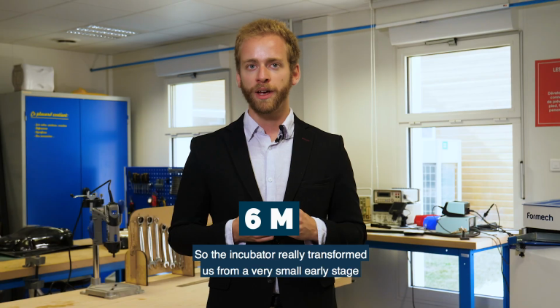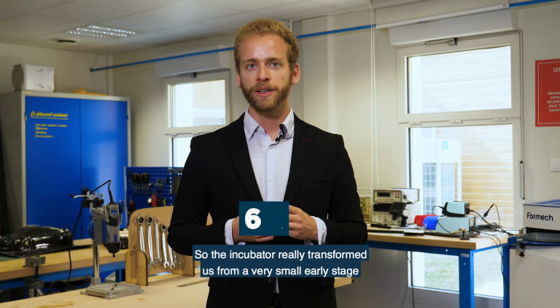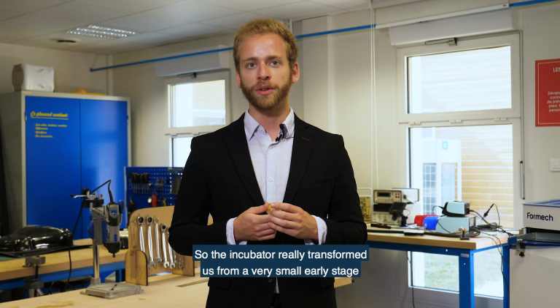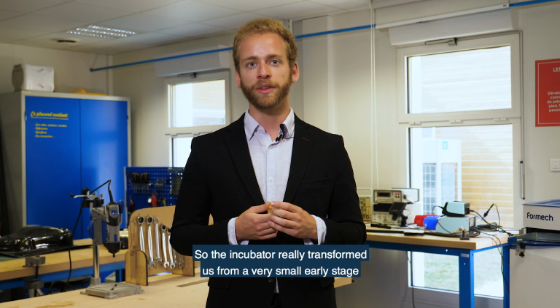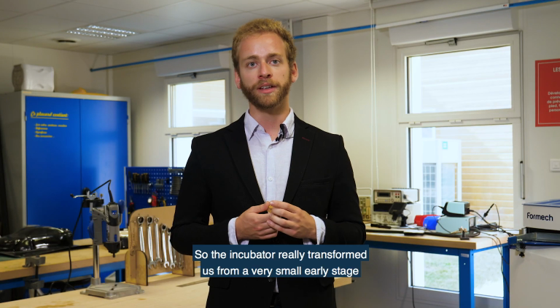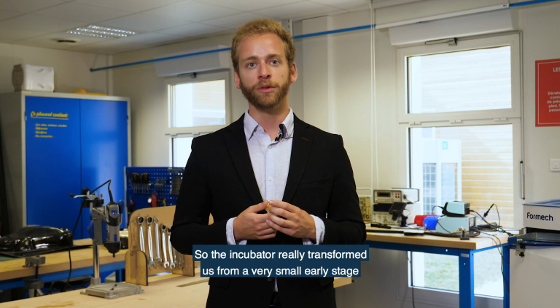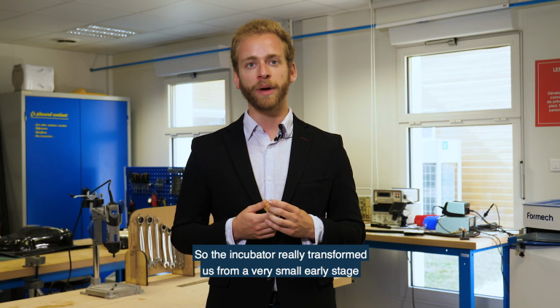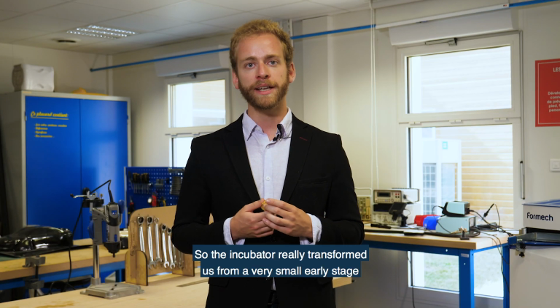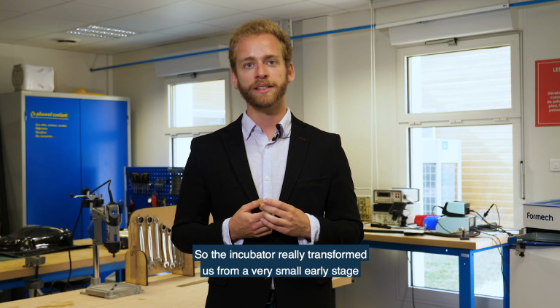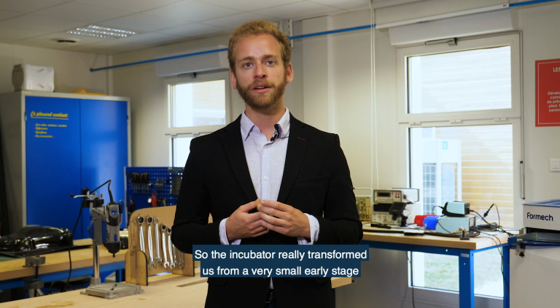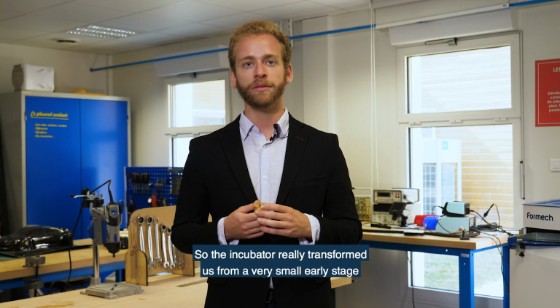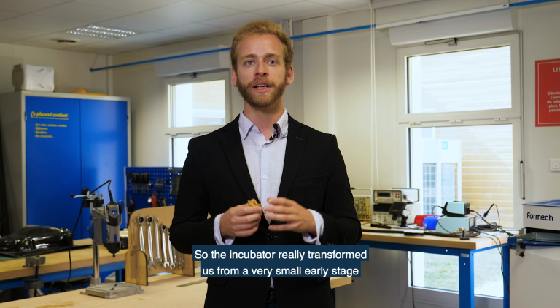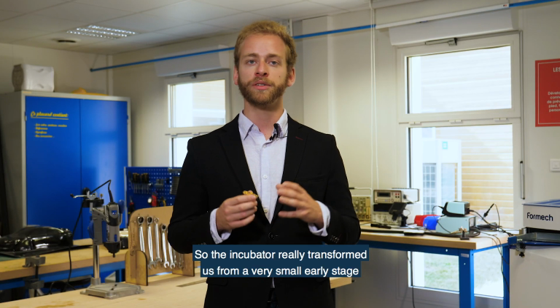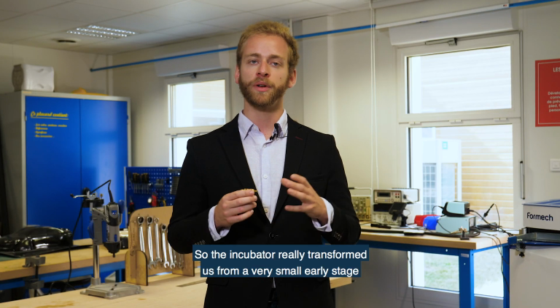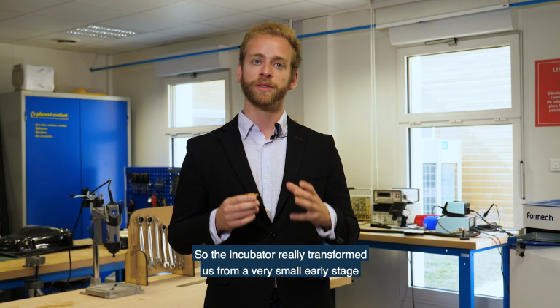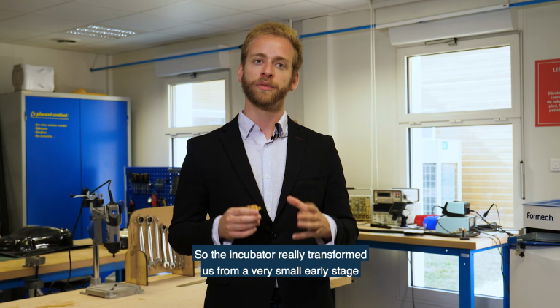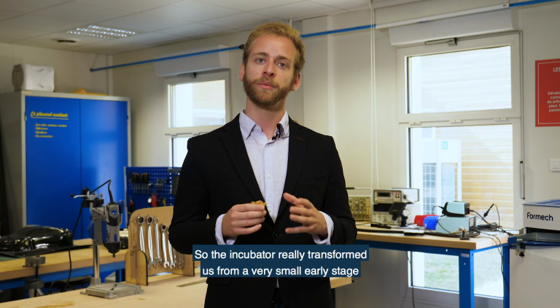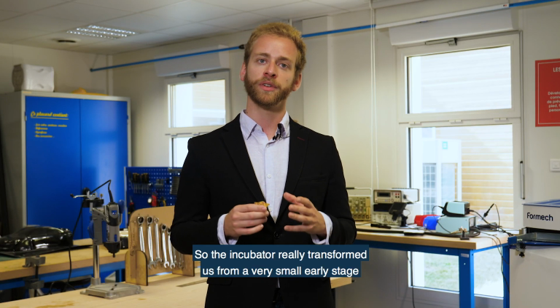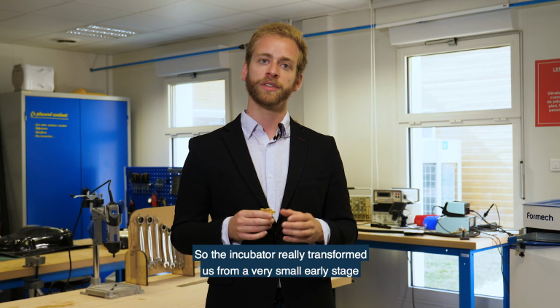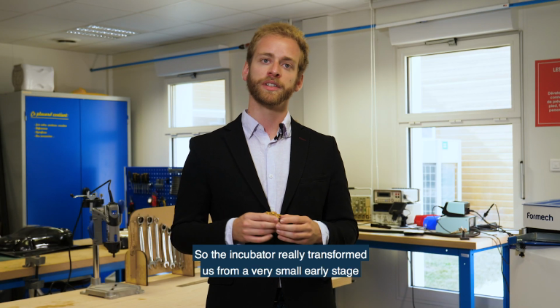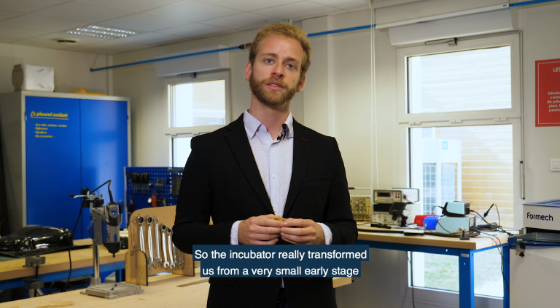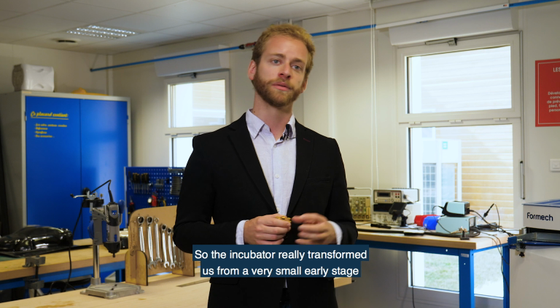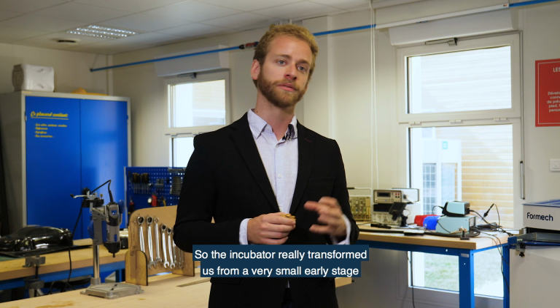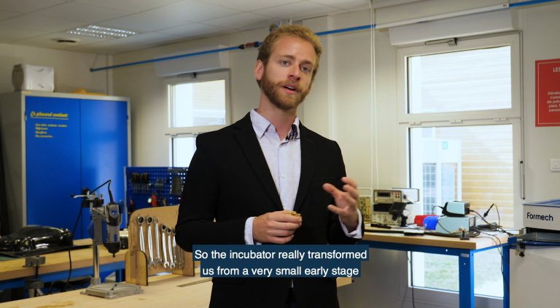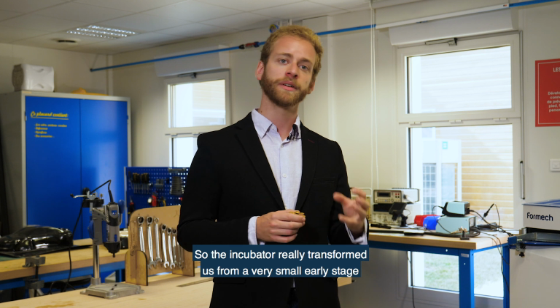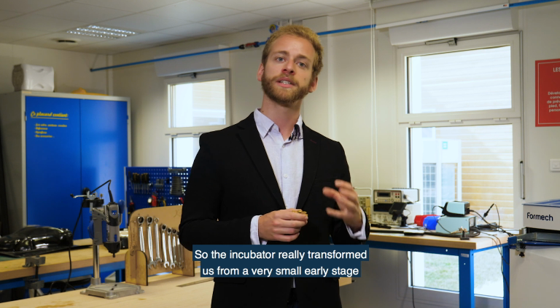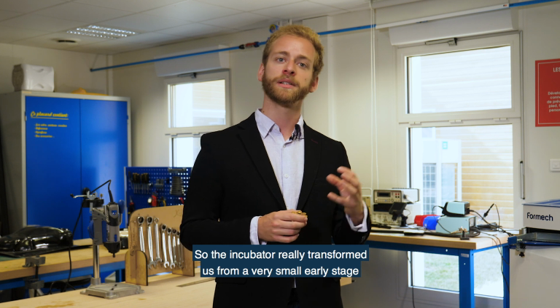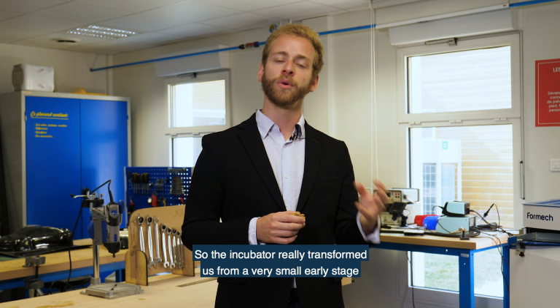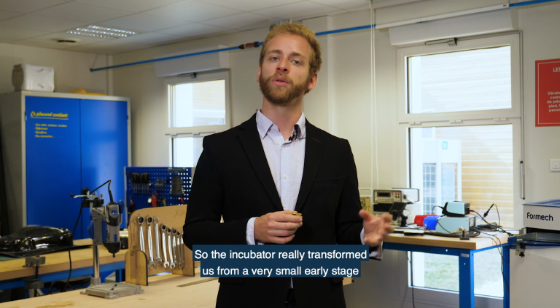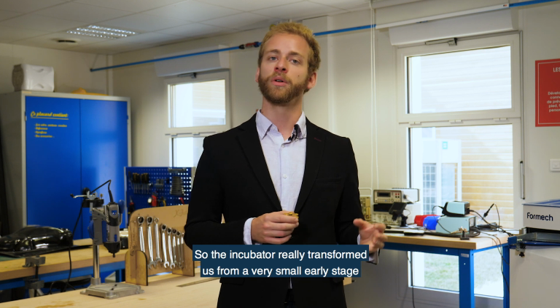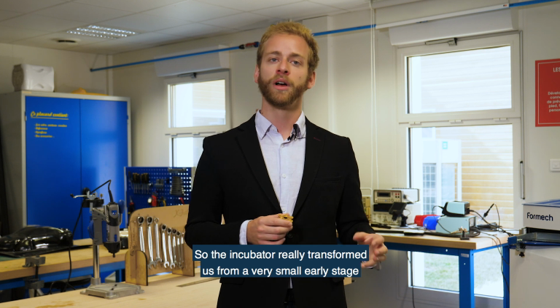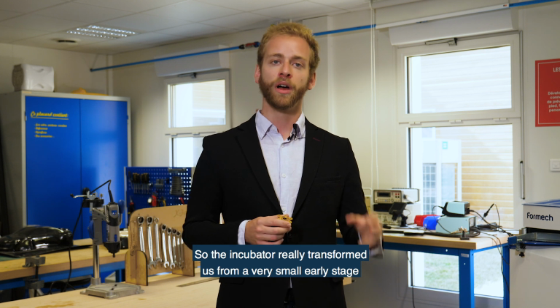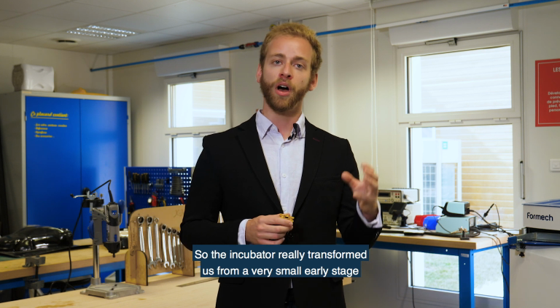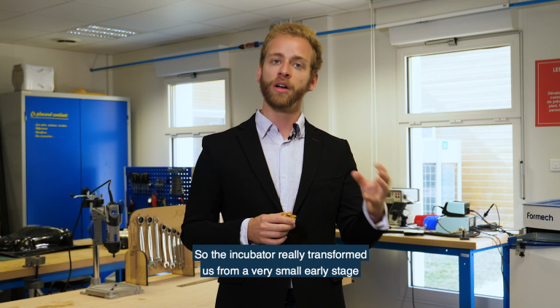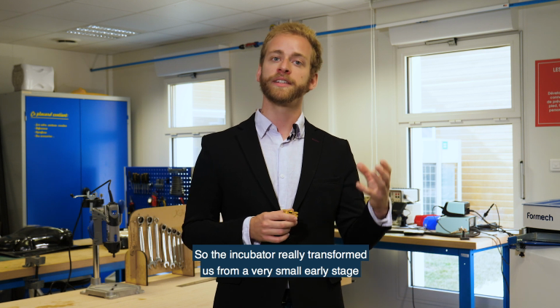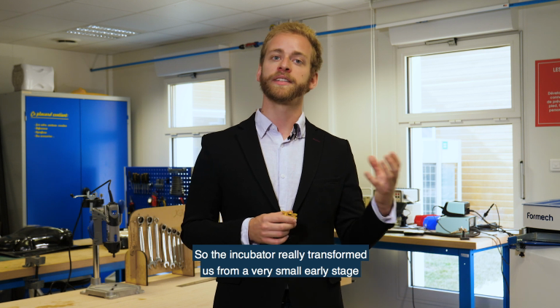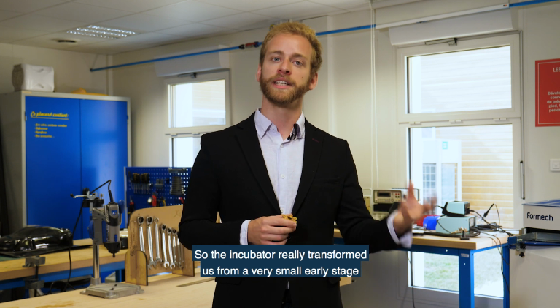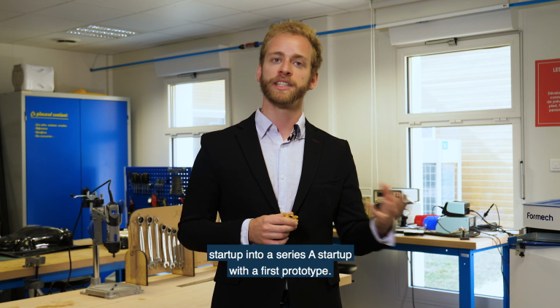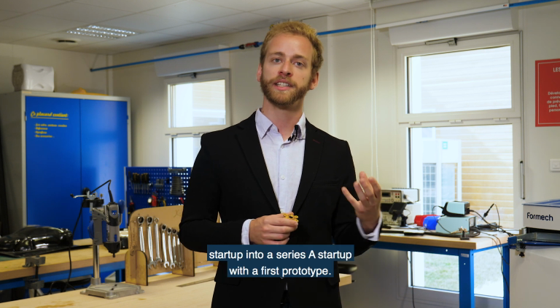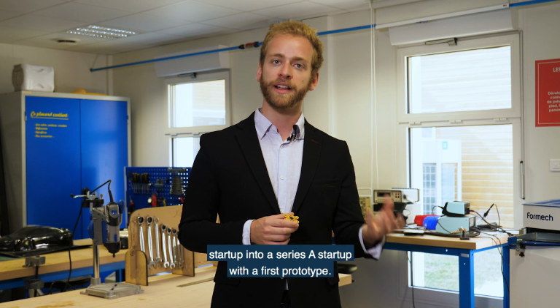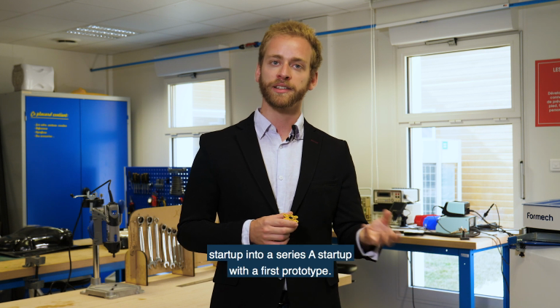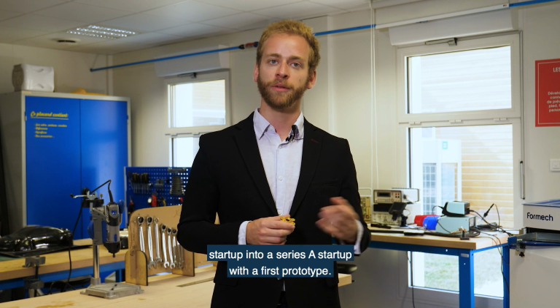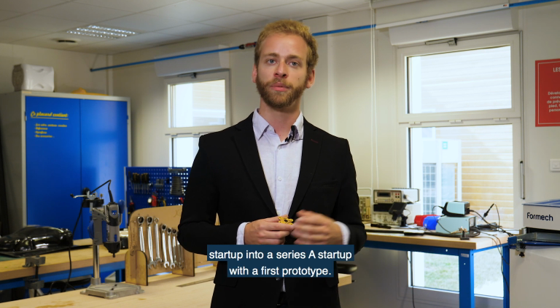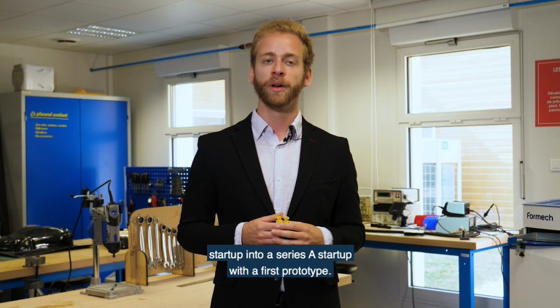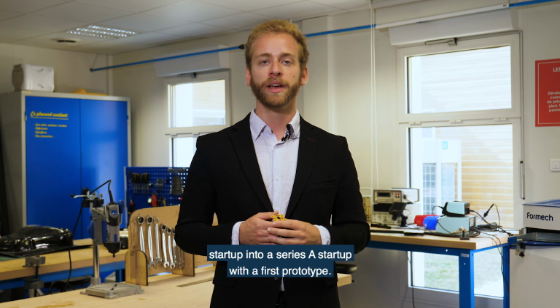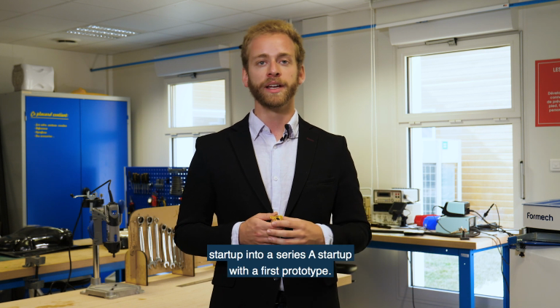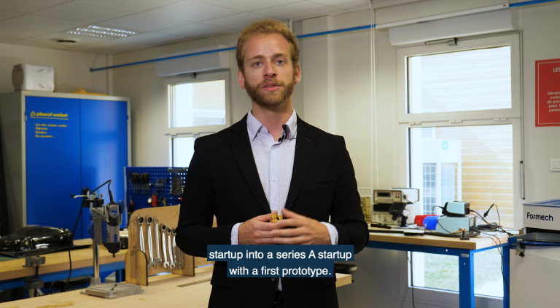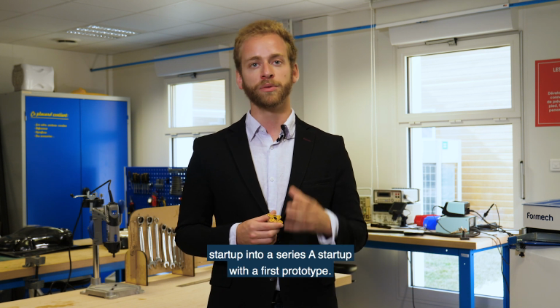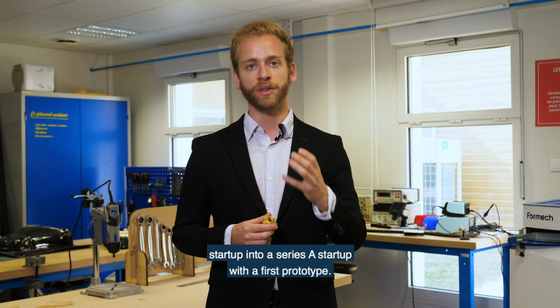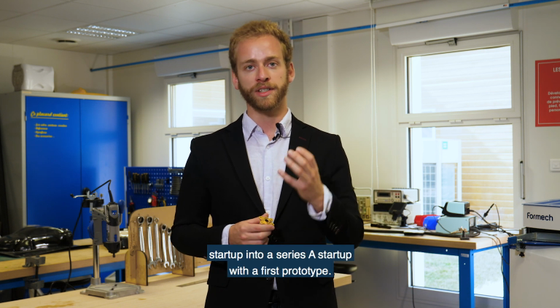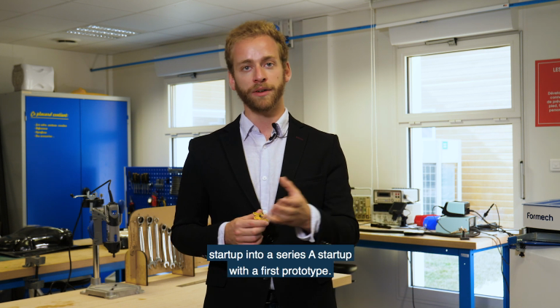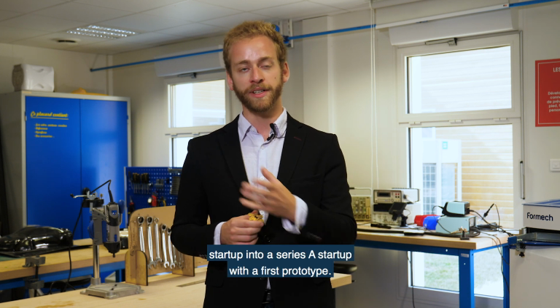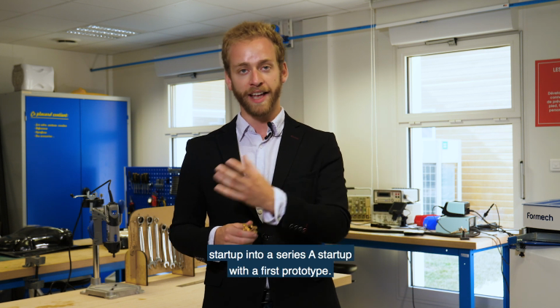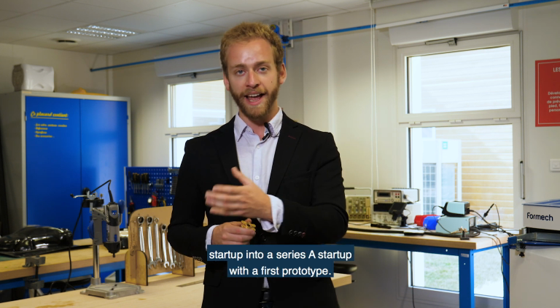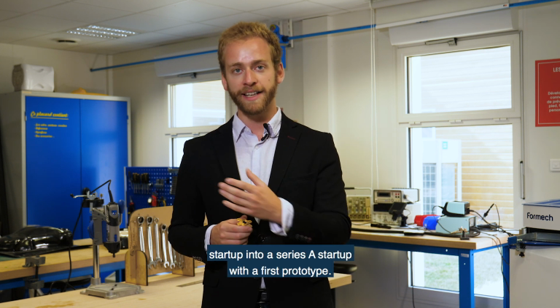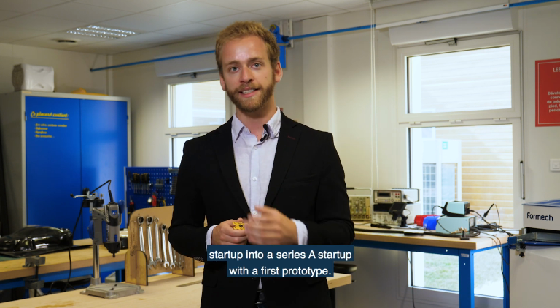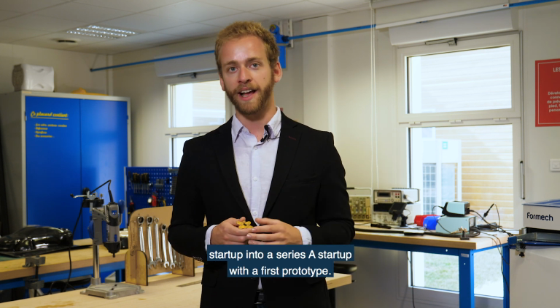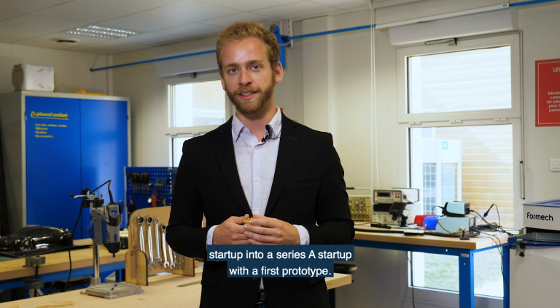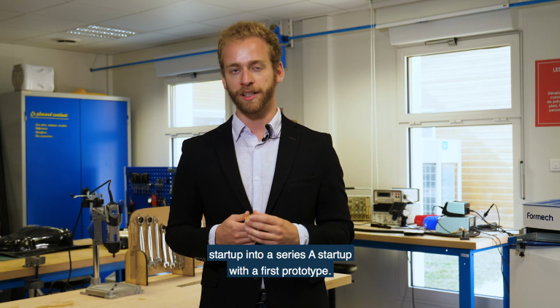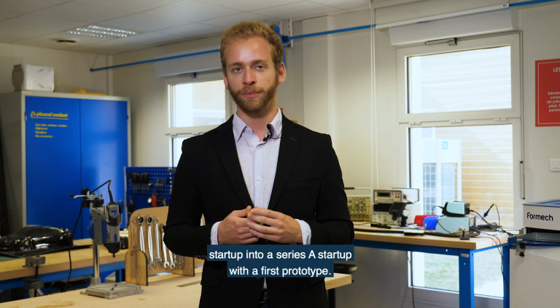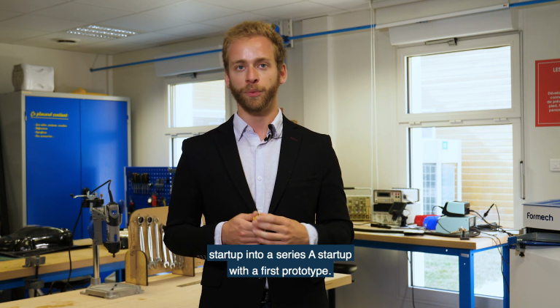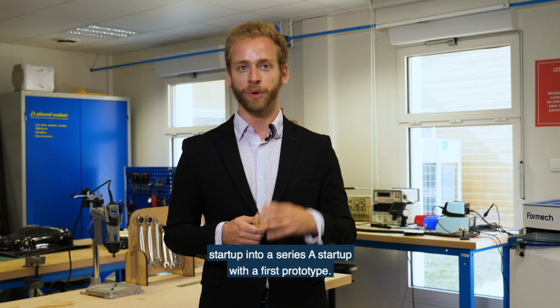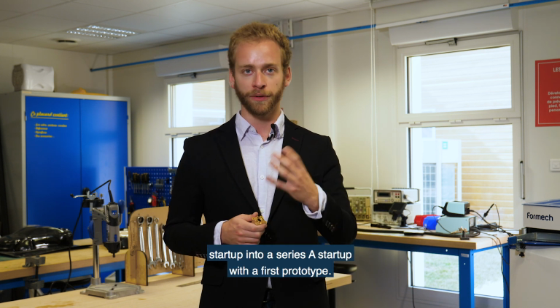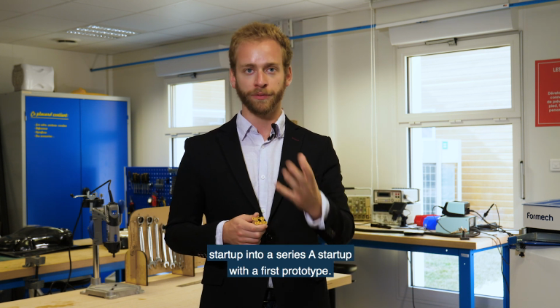So the incubator really transformed us from a very small early stage startup into a Series A startup with a first prototype.